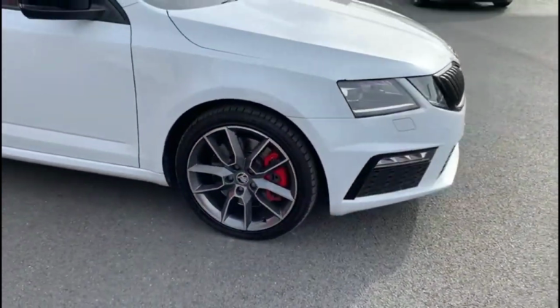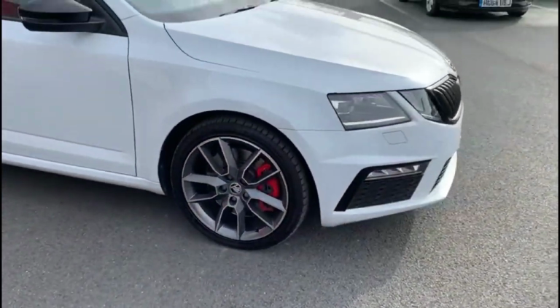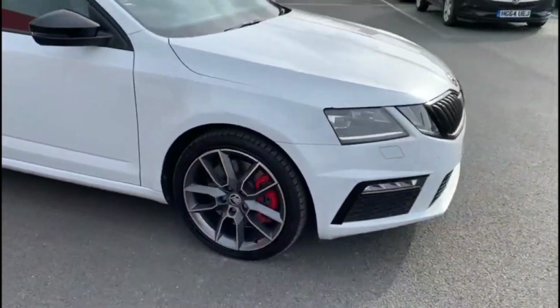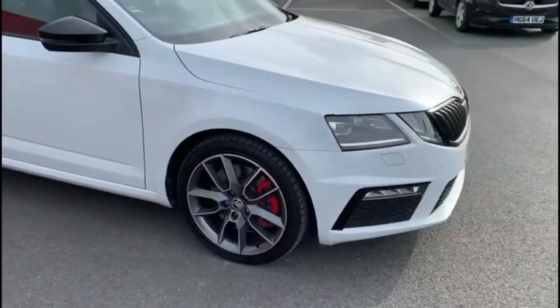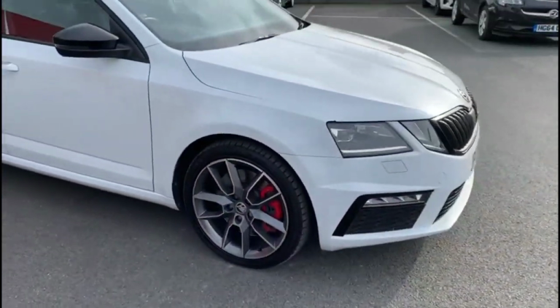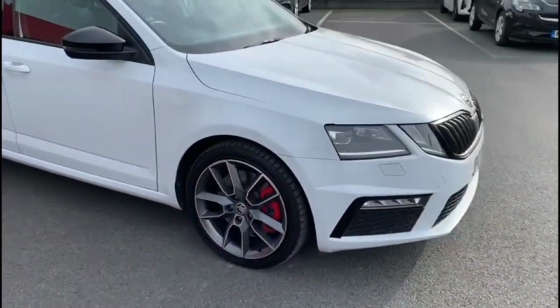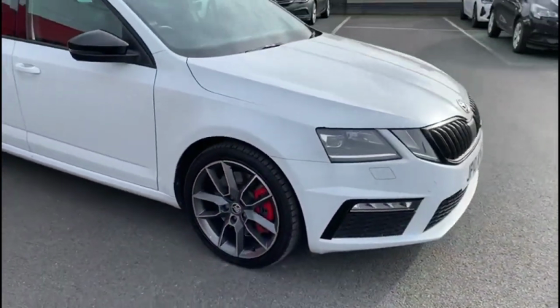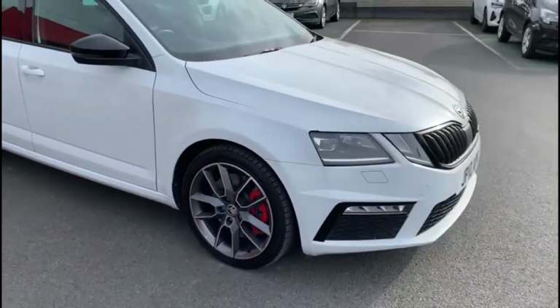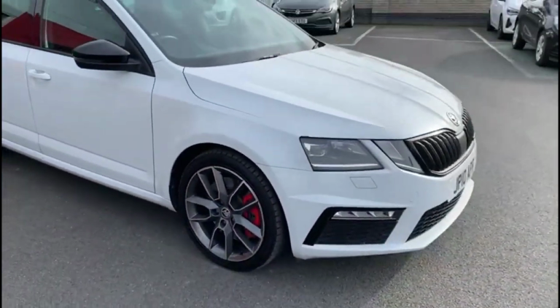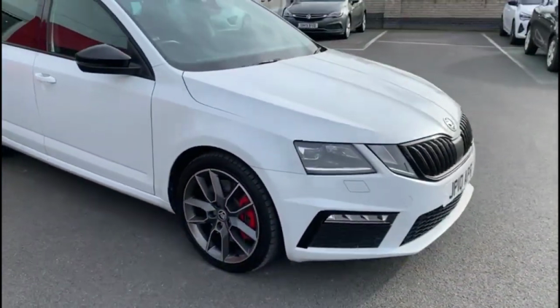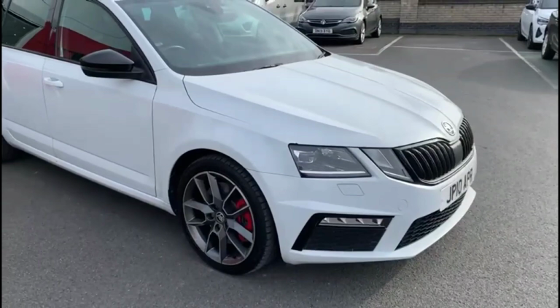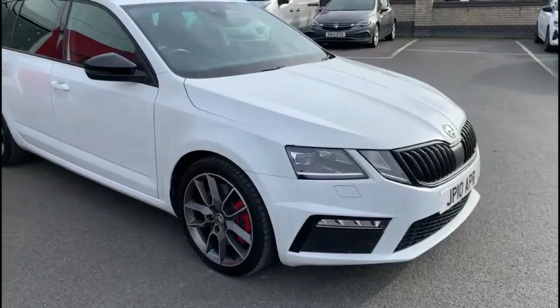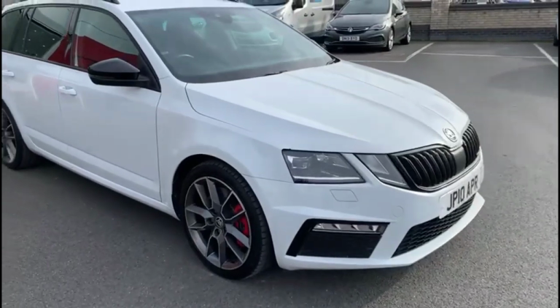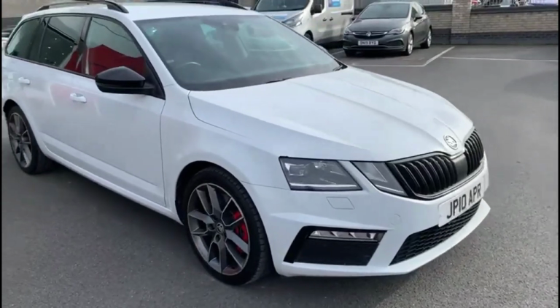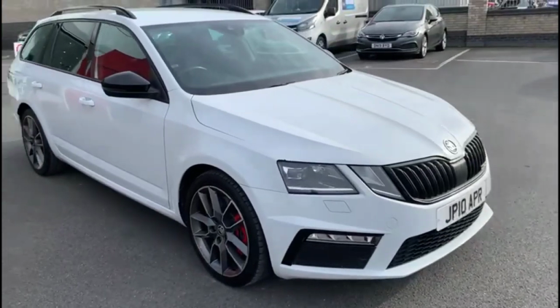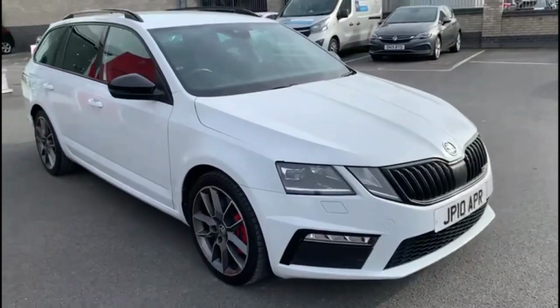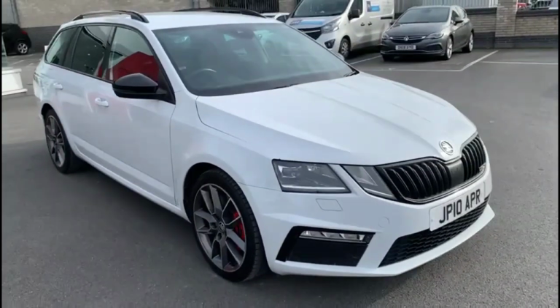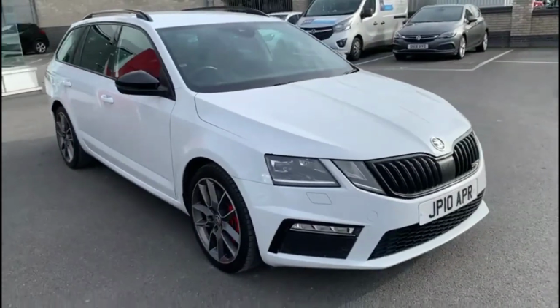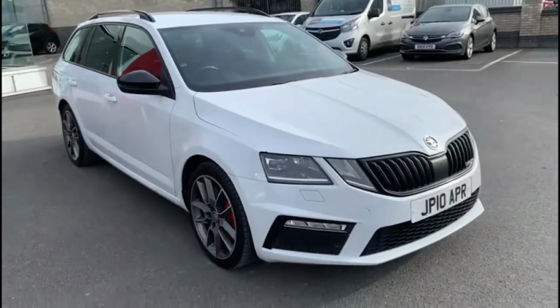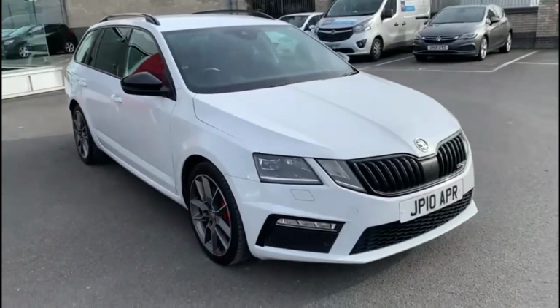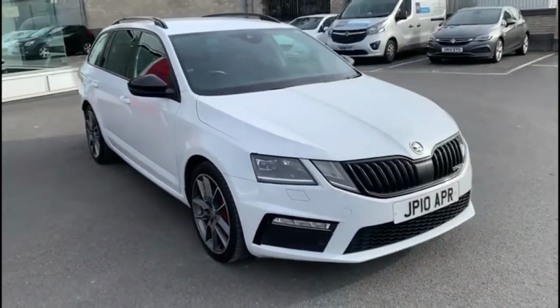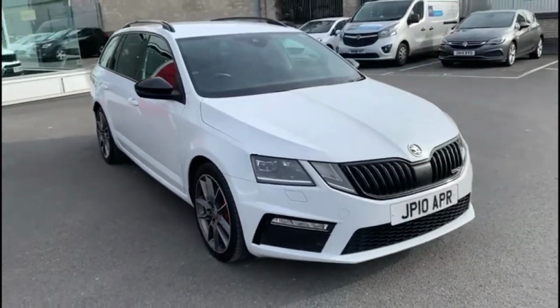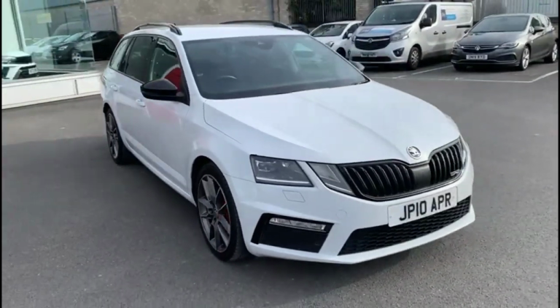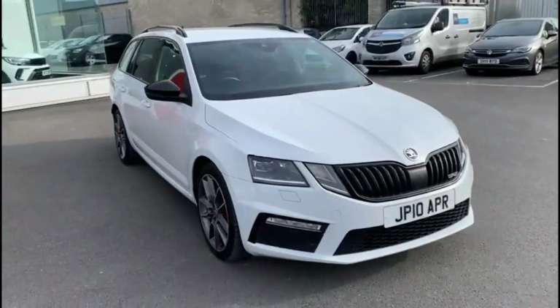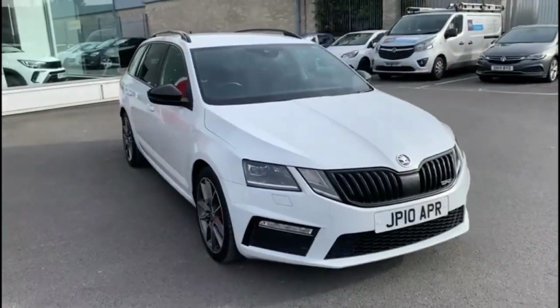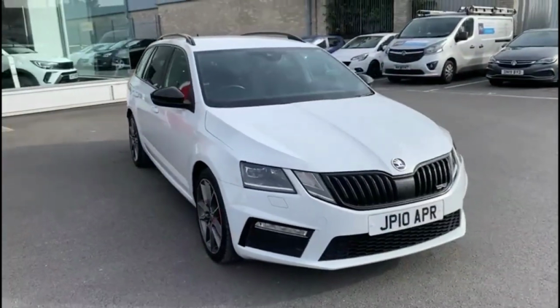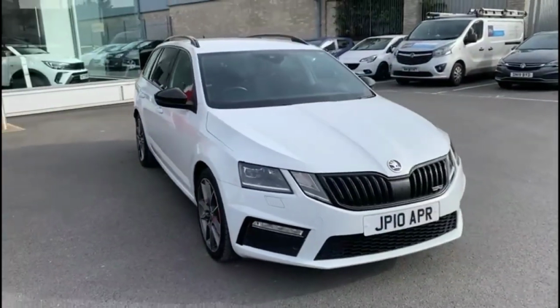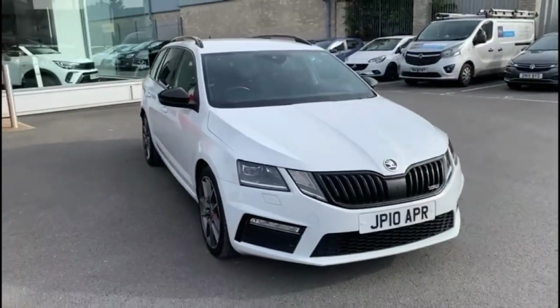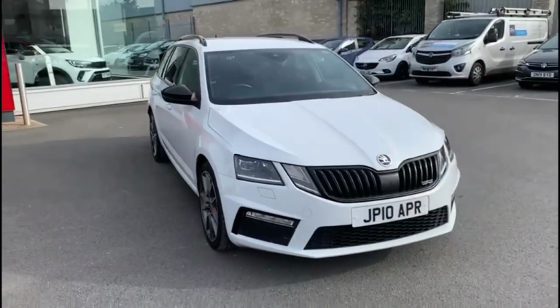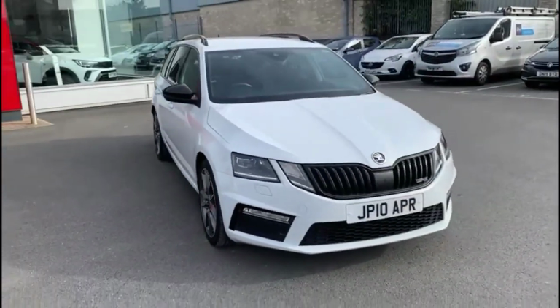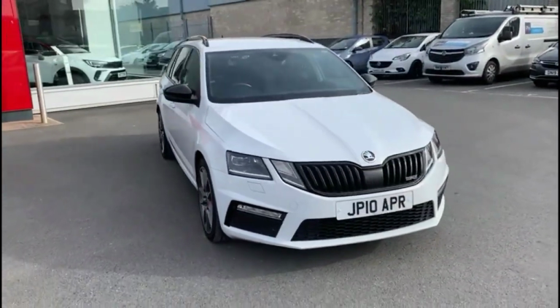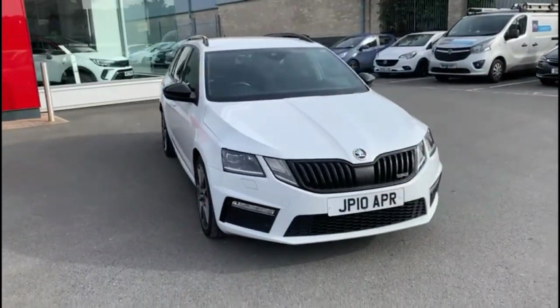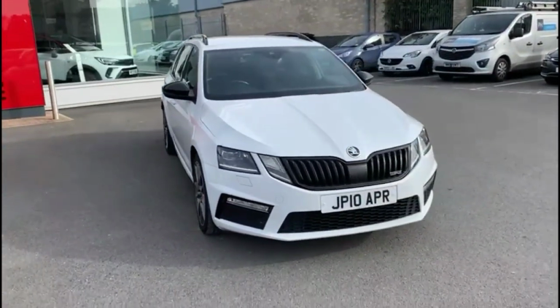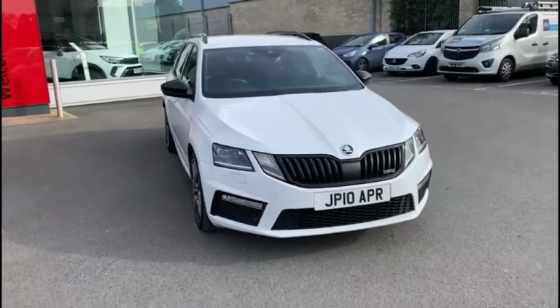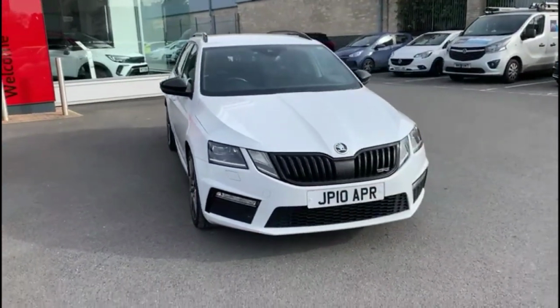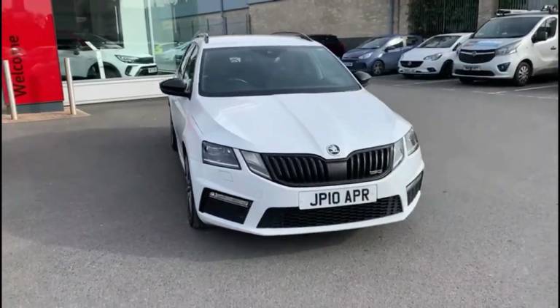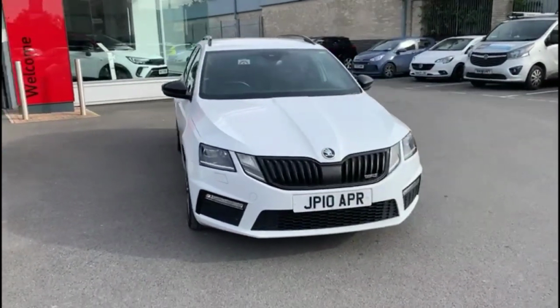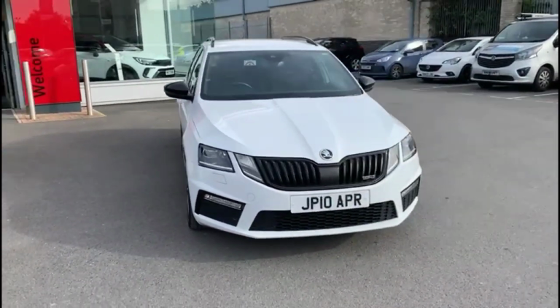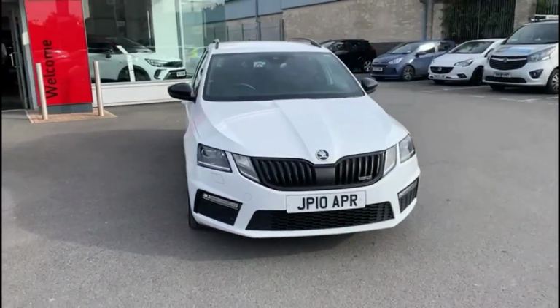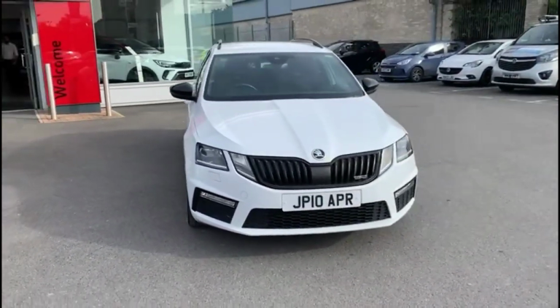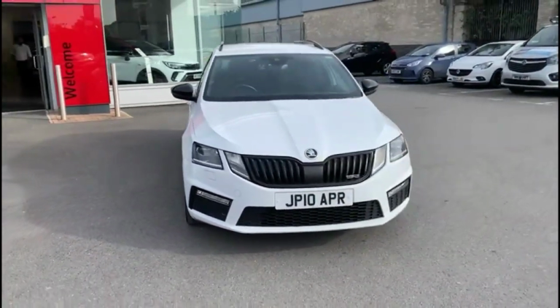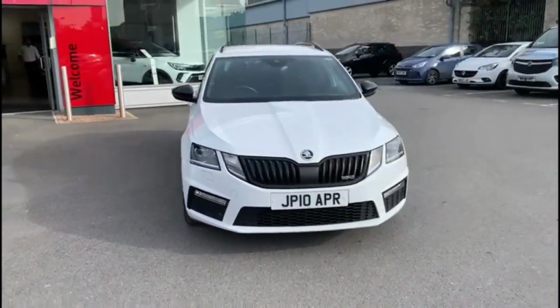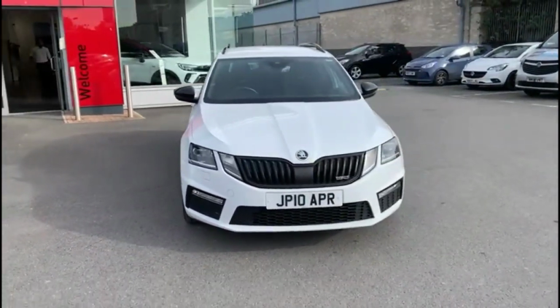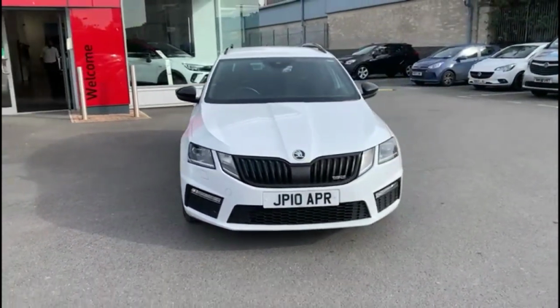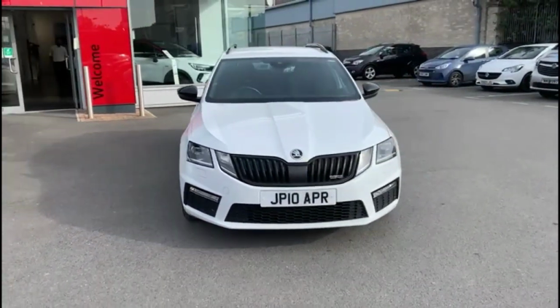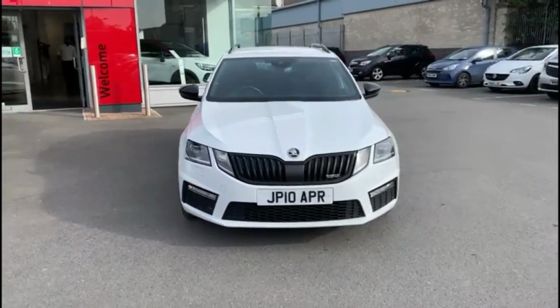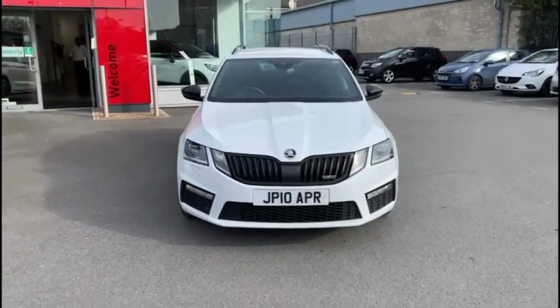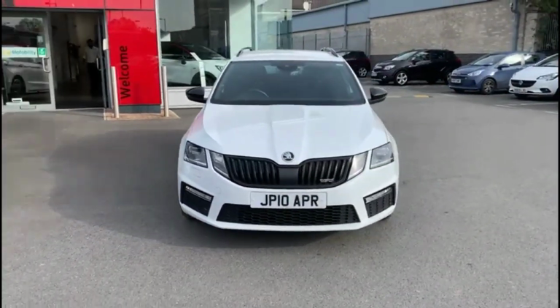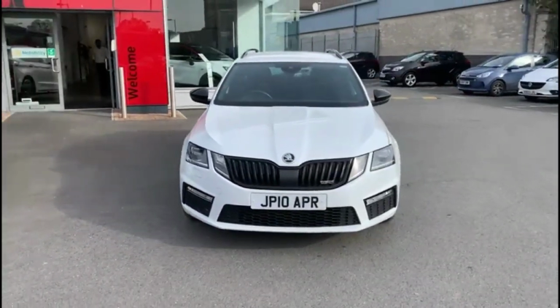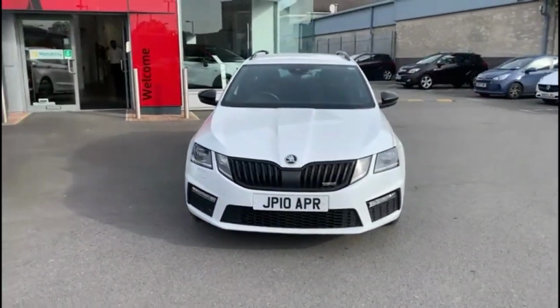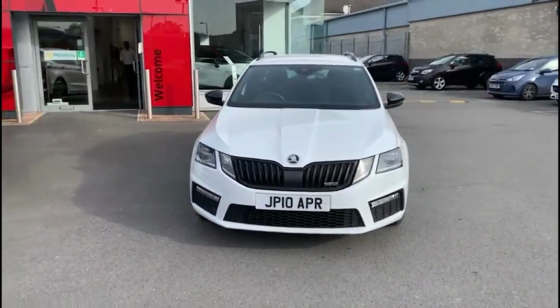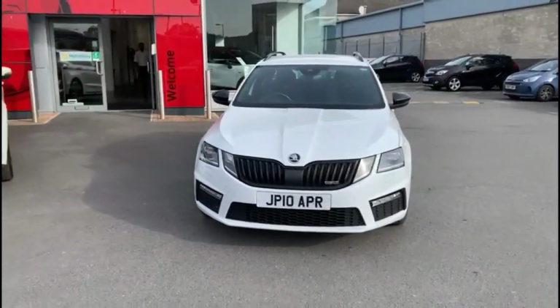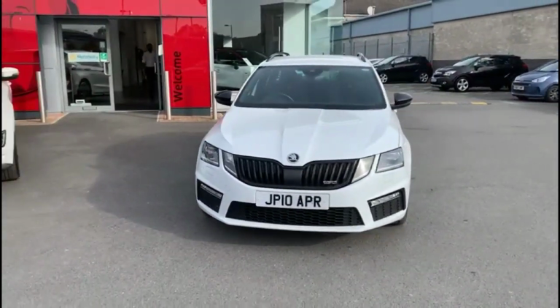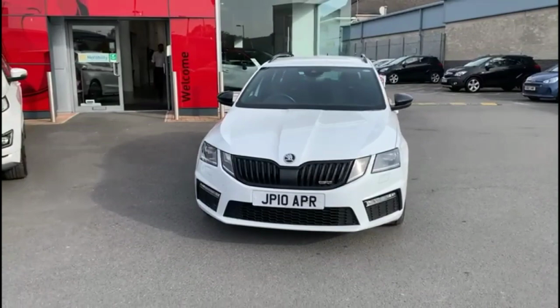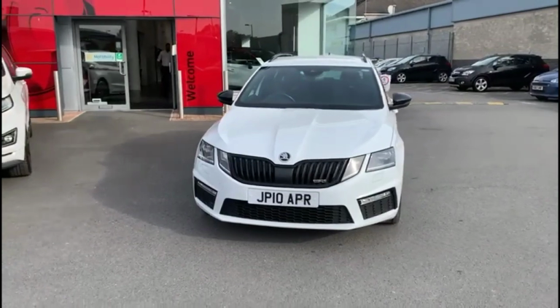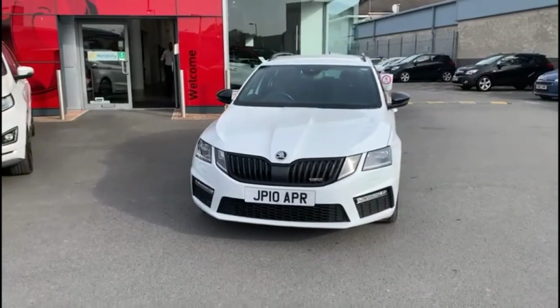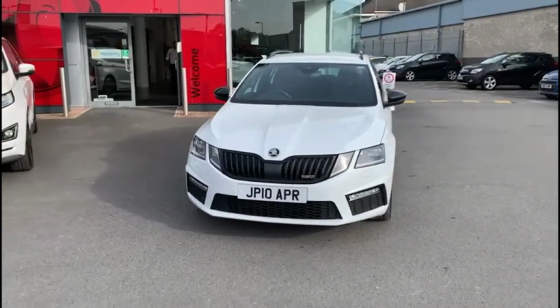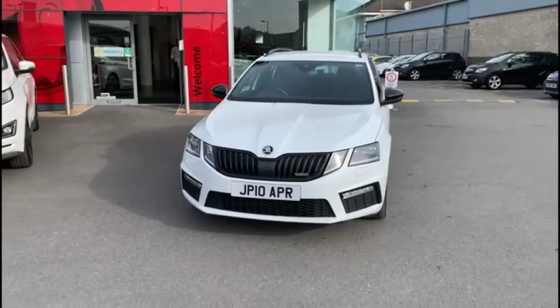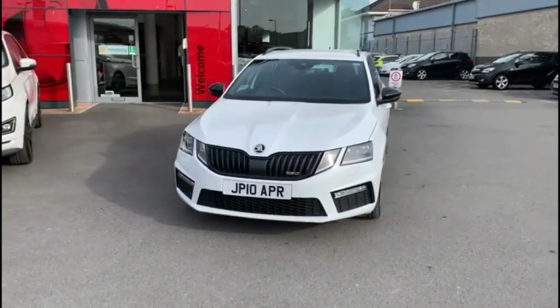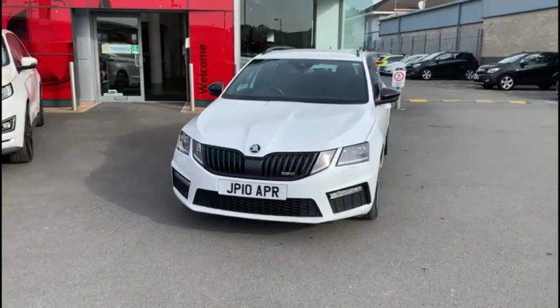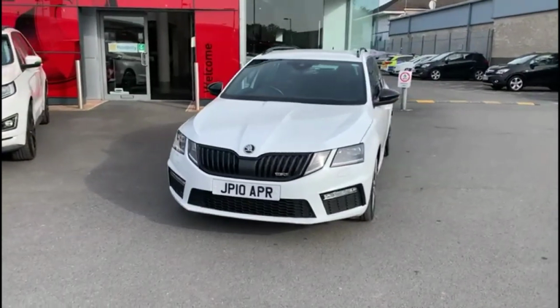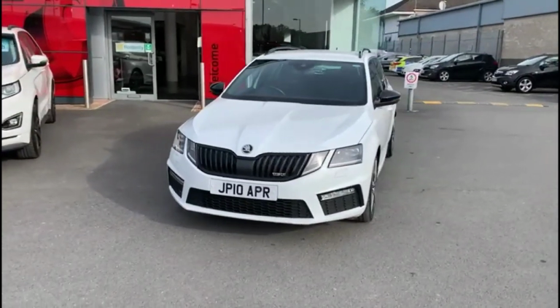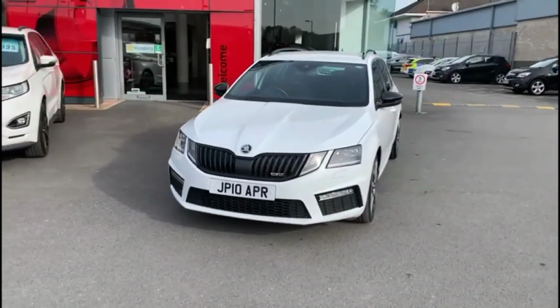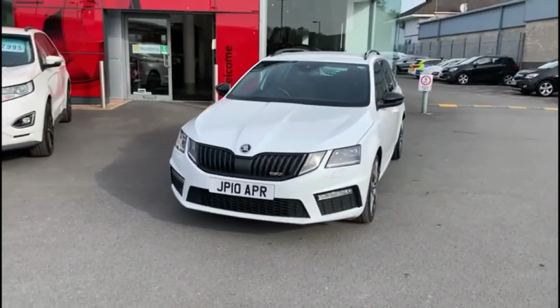At the front of the vehicle there are full LED headlights, incorporating LED daytime running lights and front fog lights.